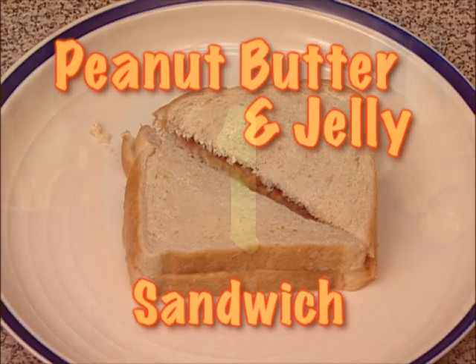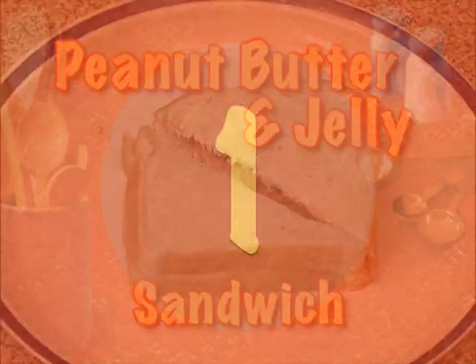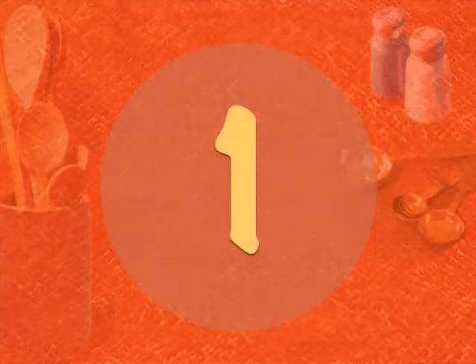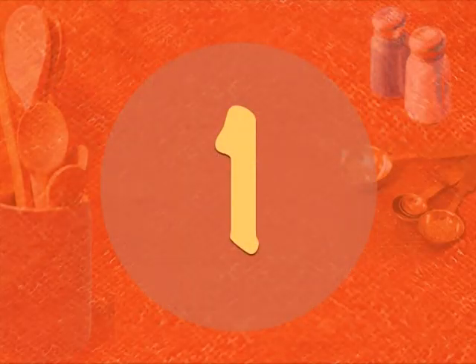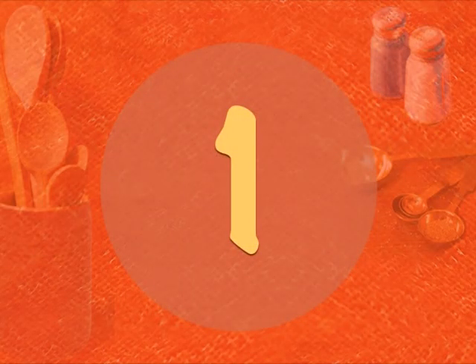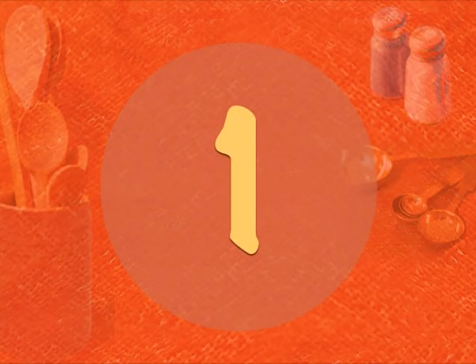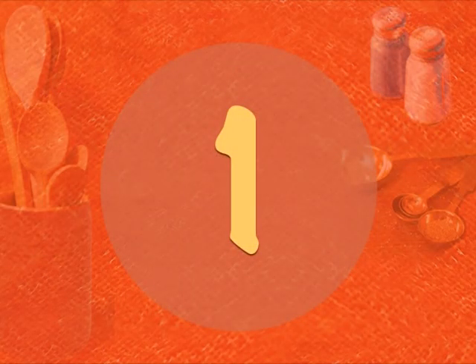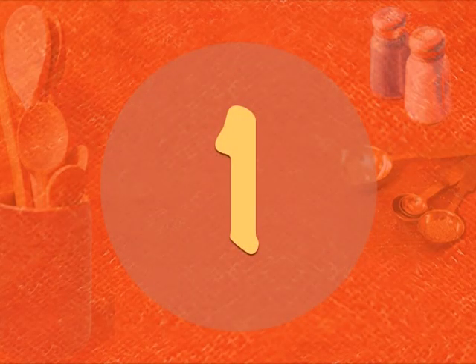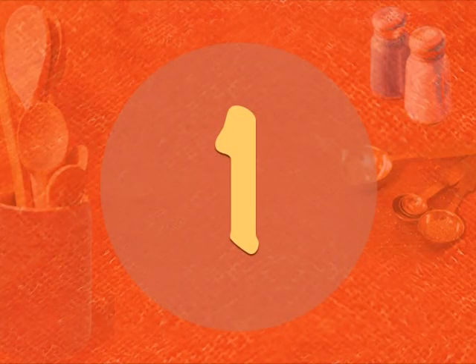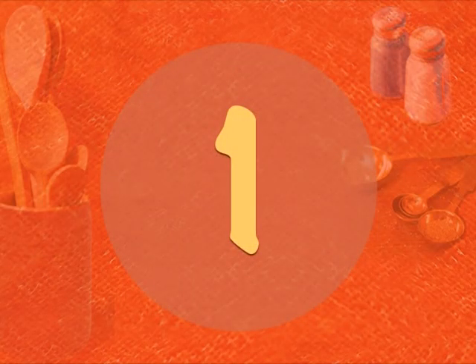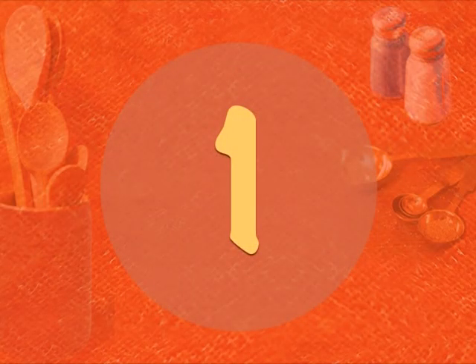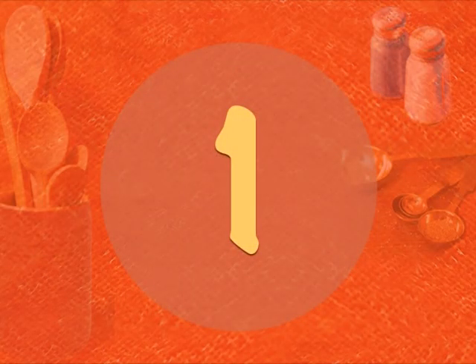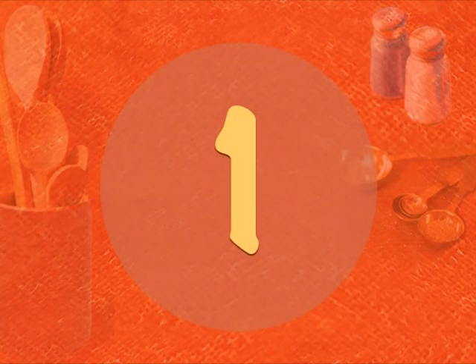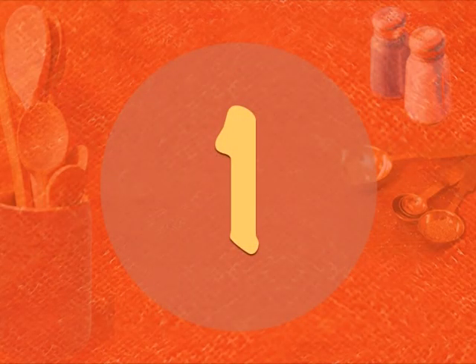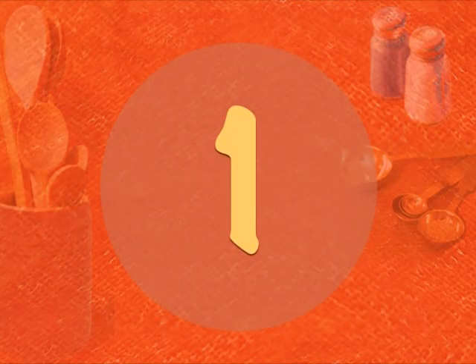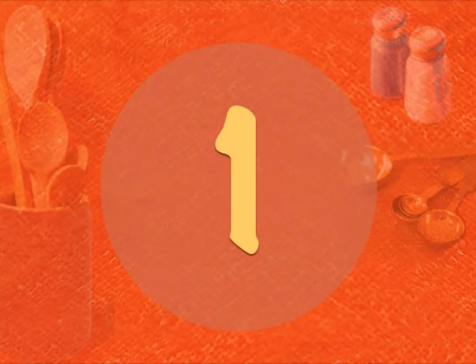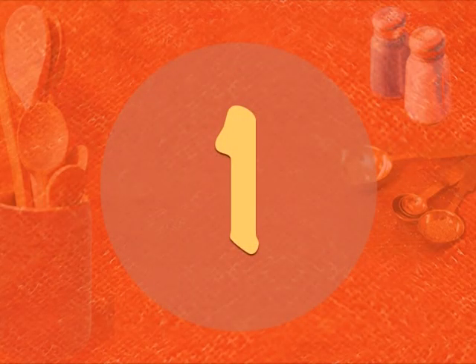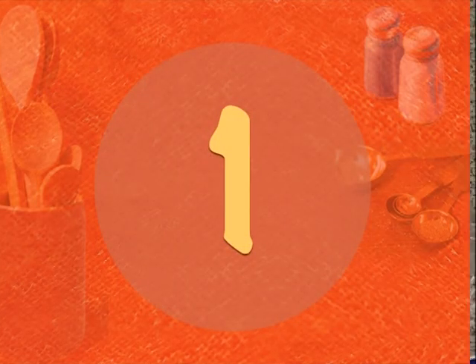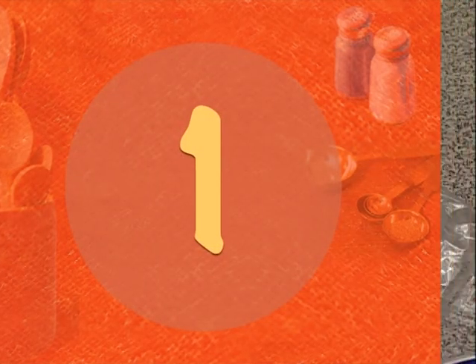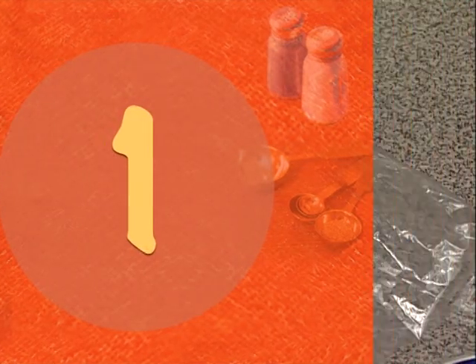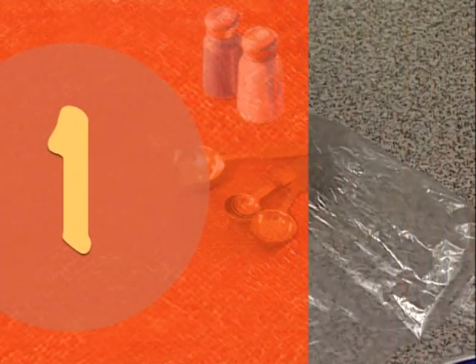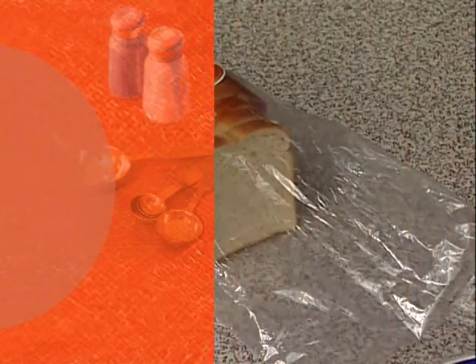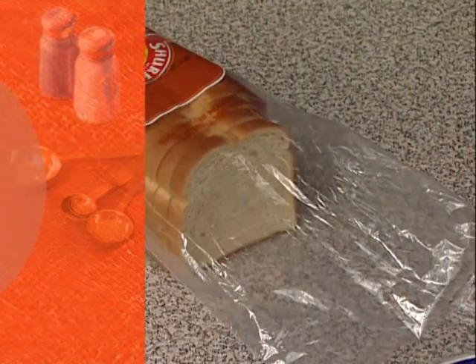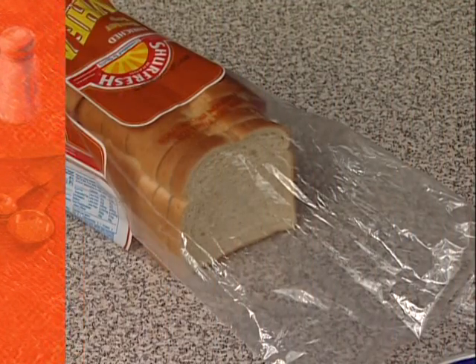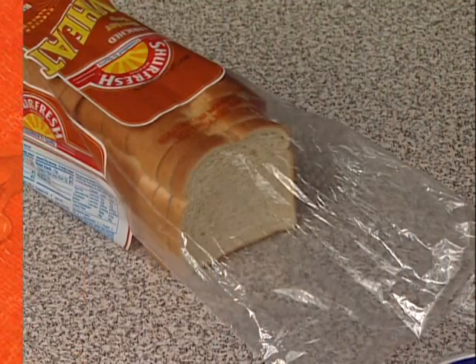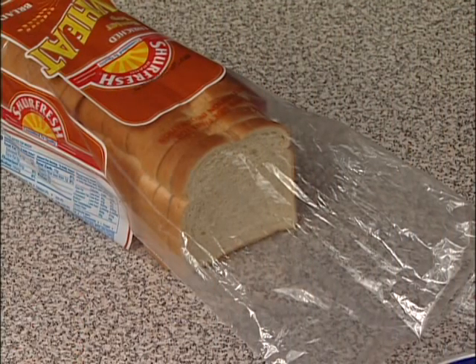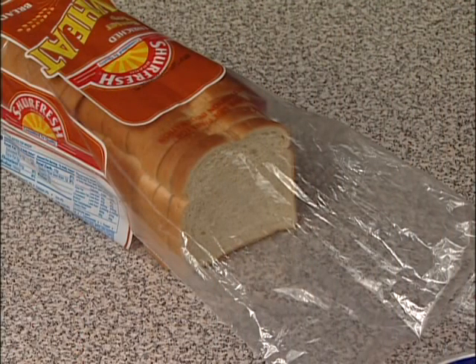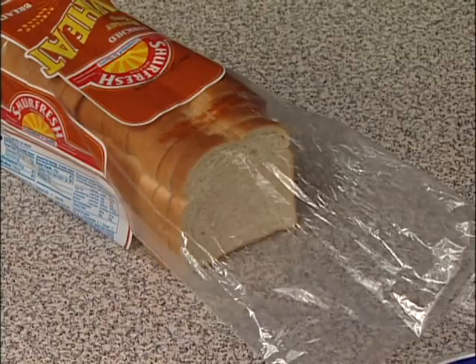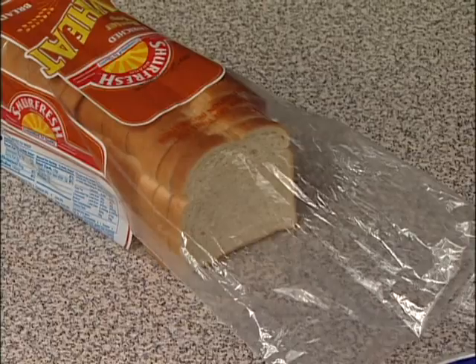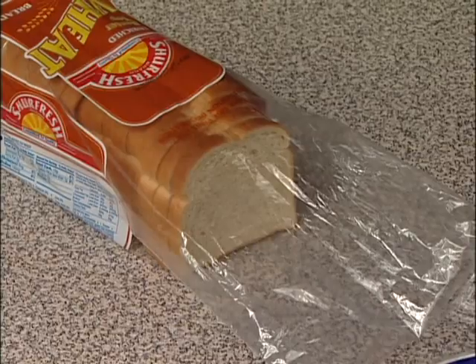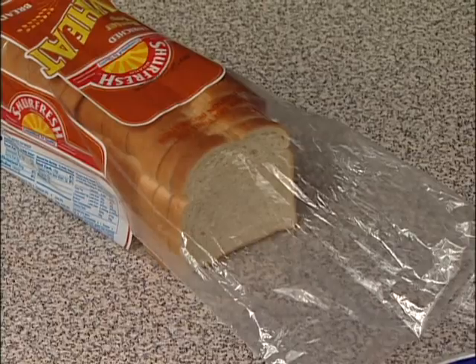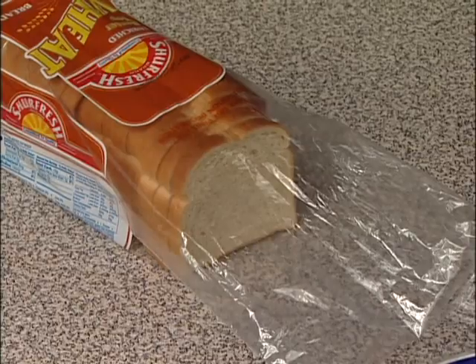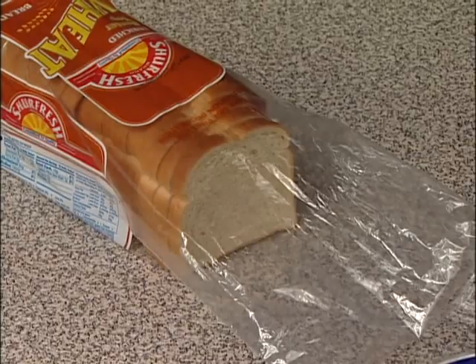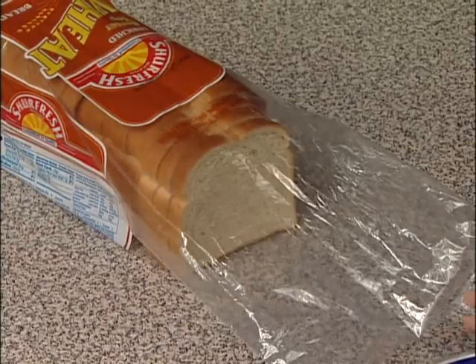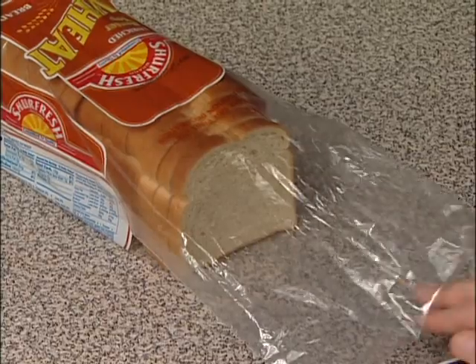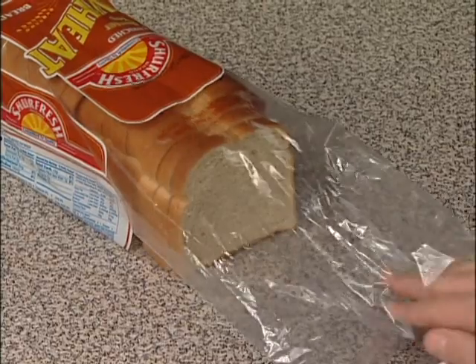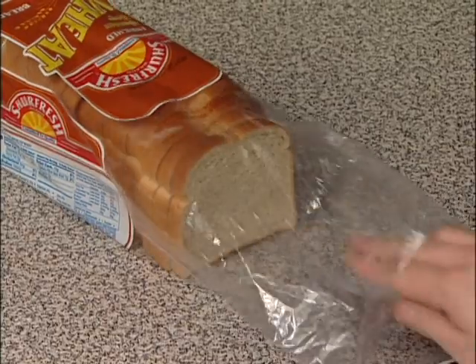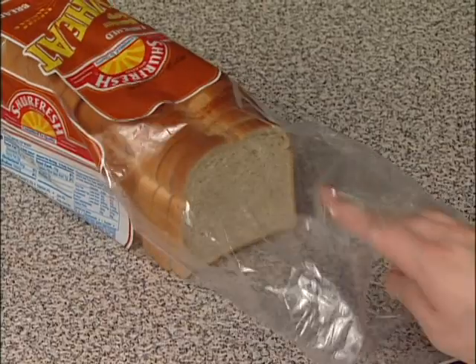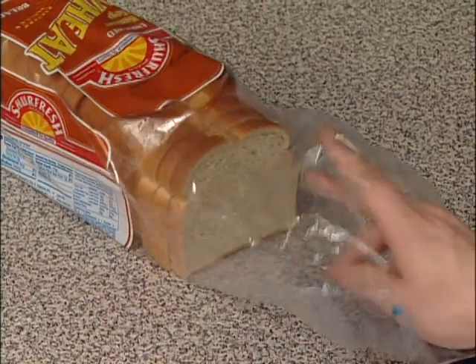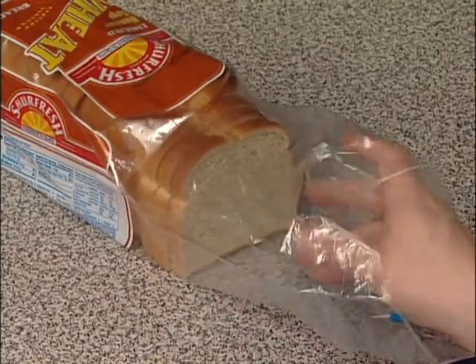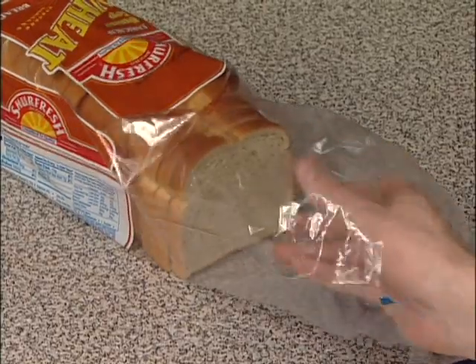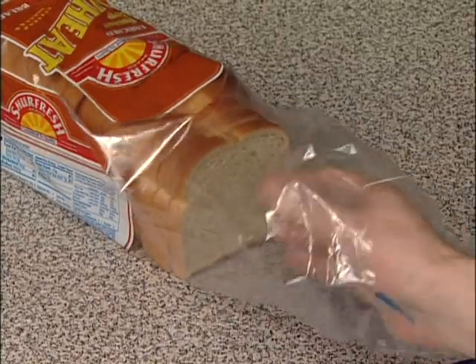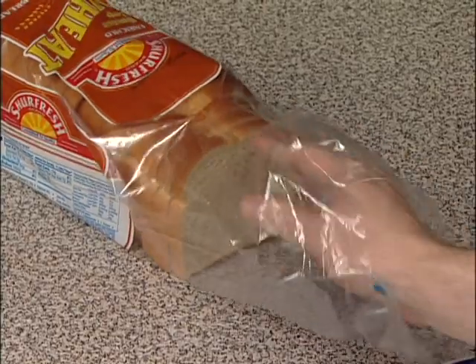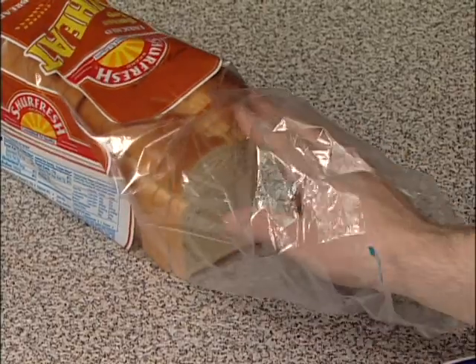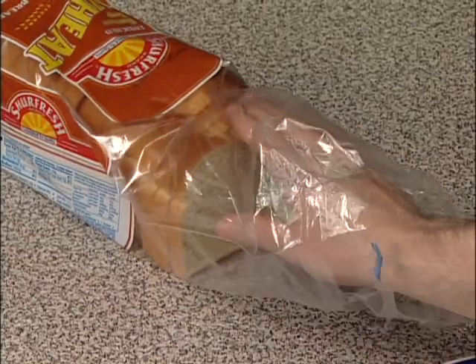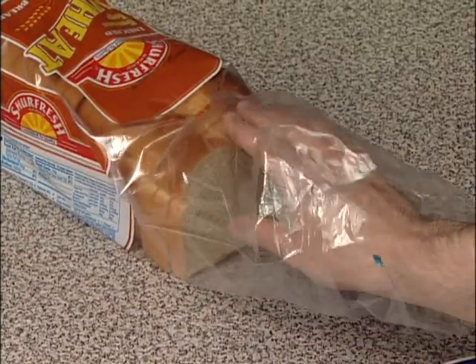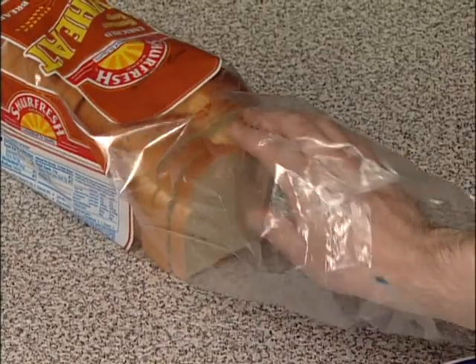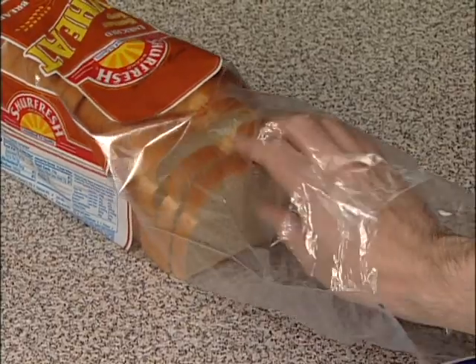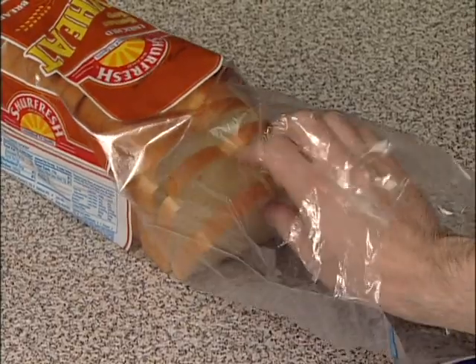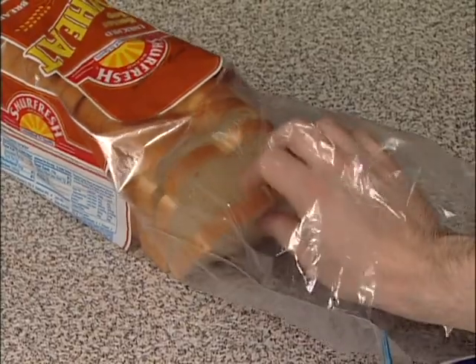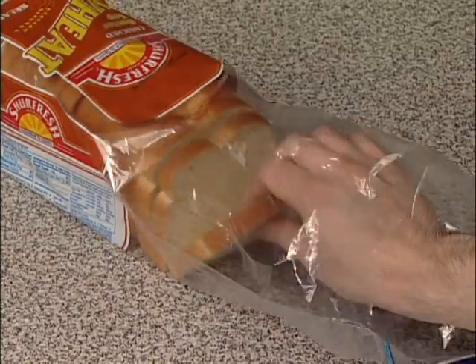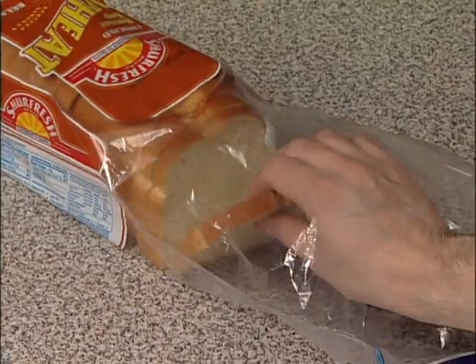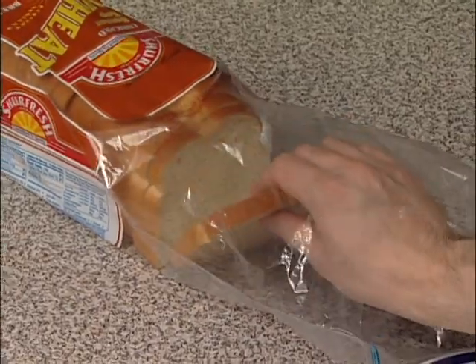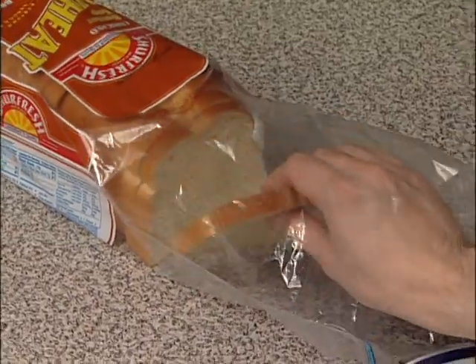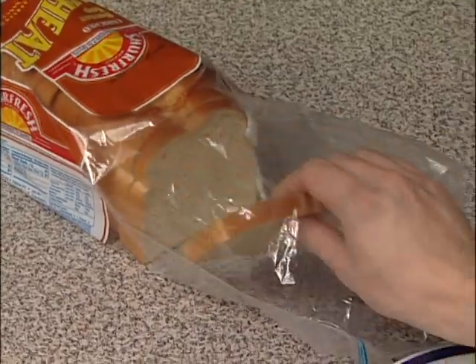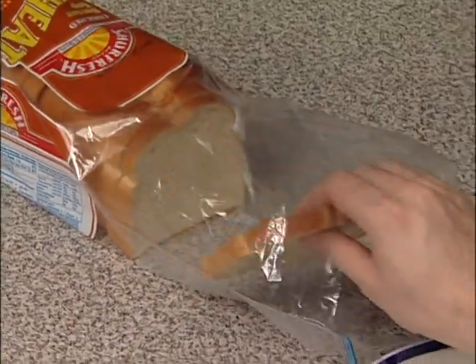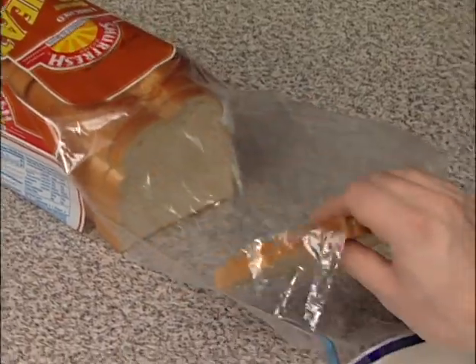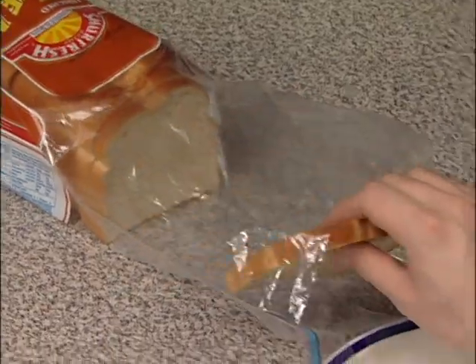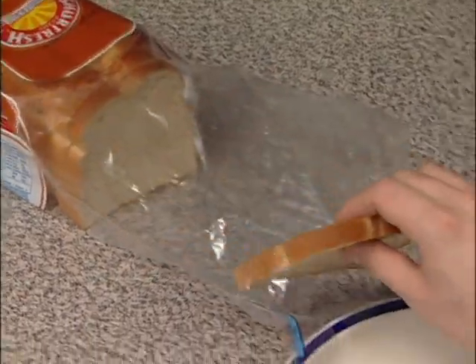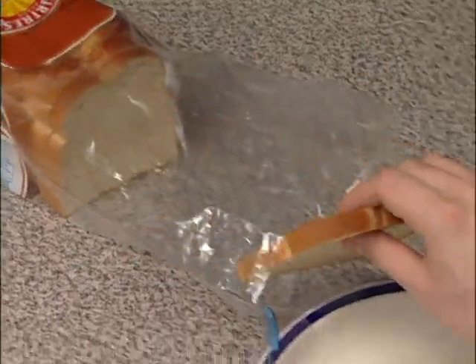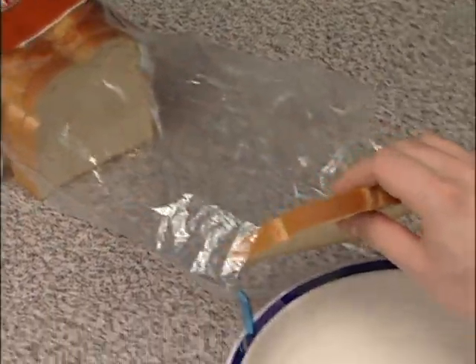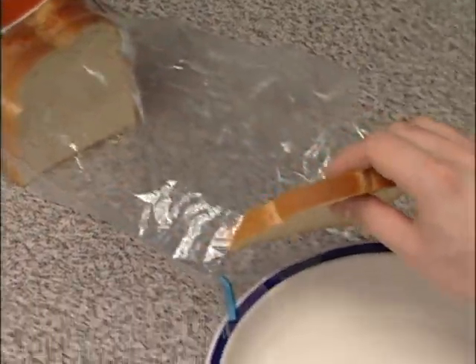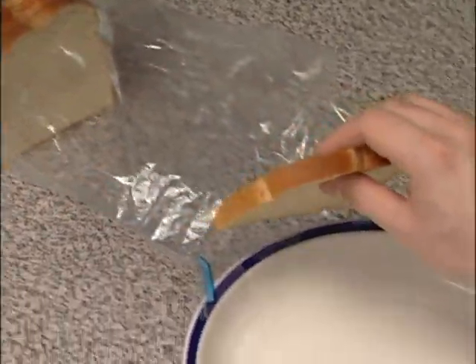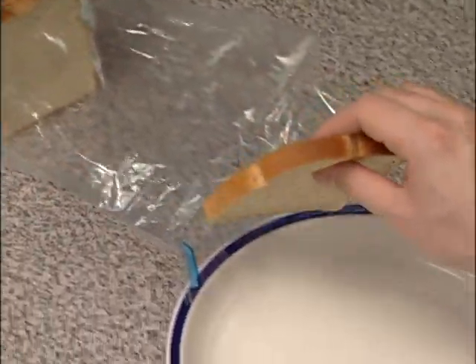Step 1. Take one slice of bread out of the bag and put it on the plate.